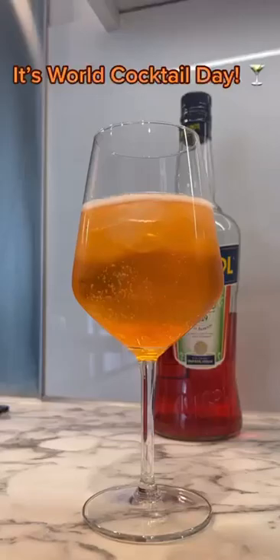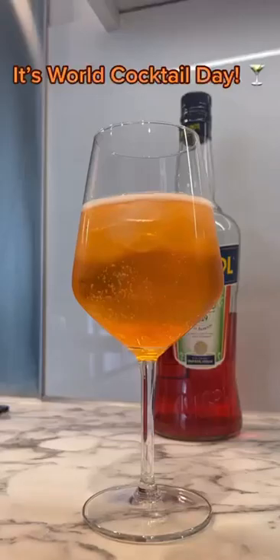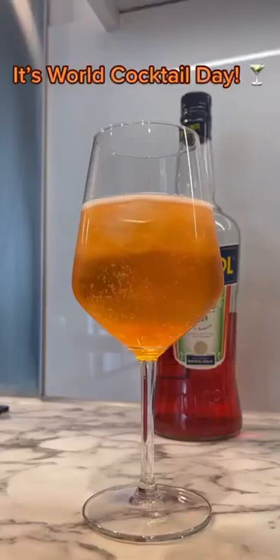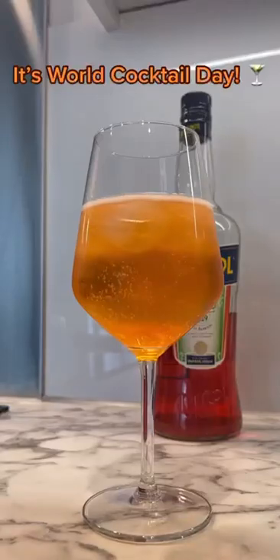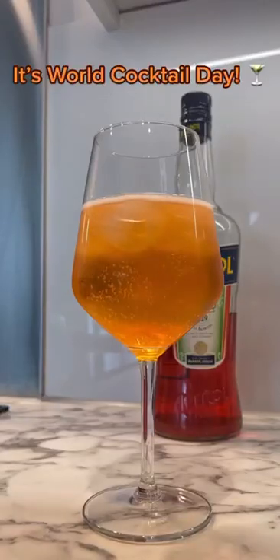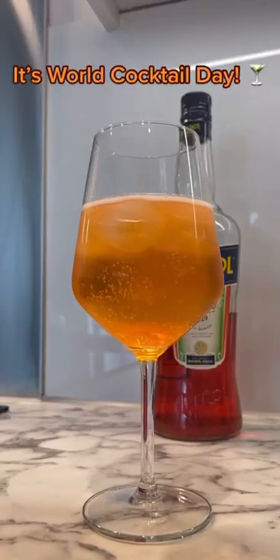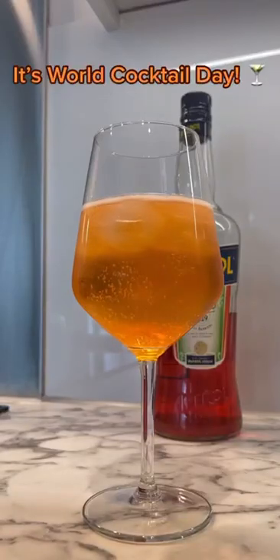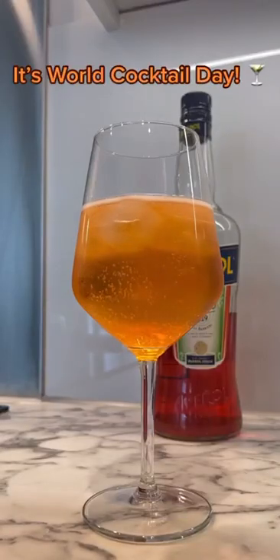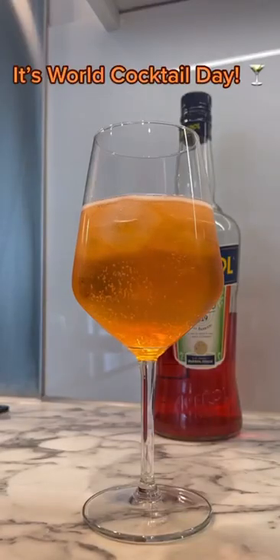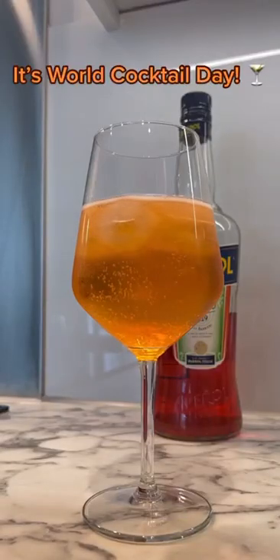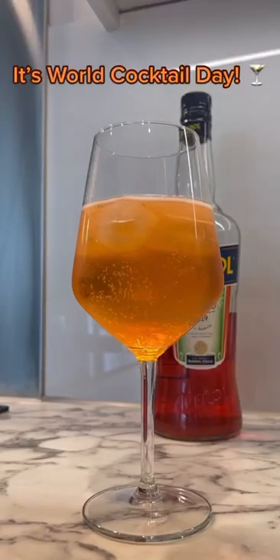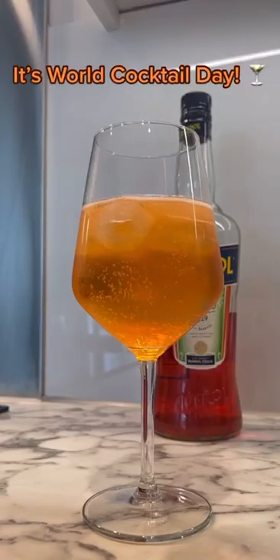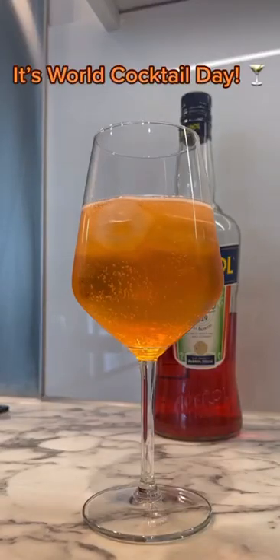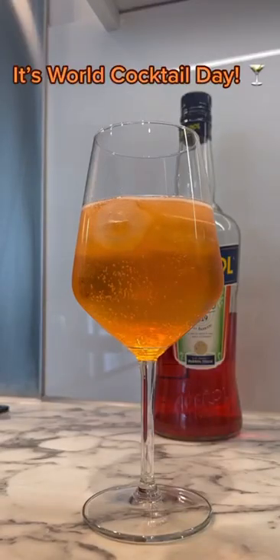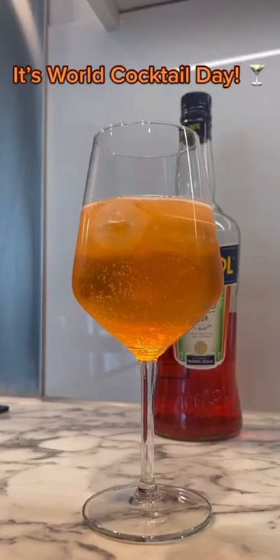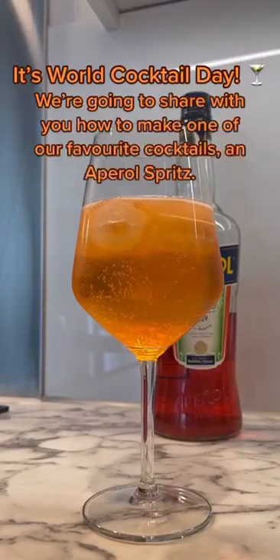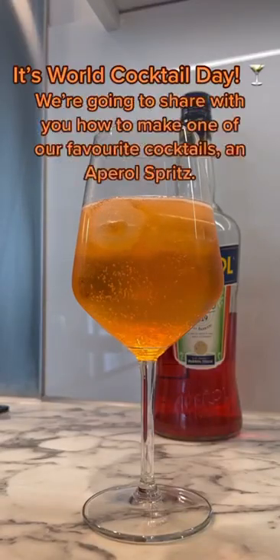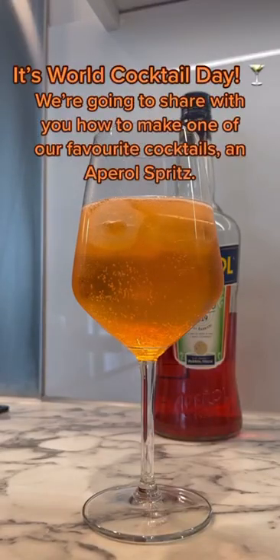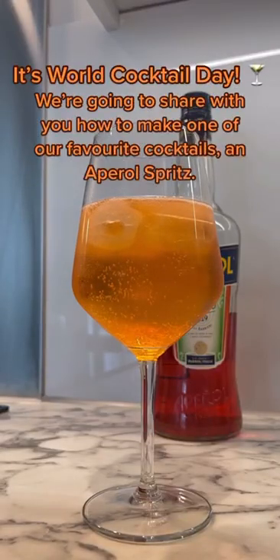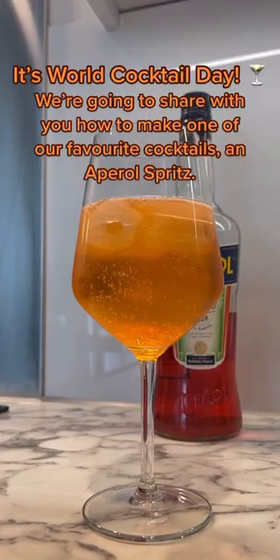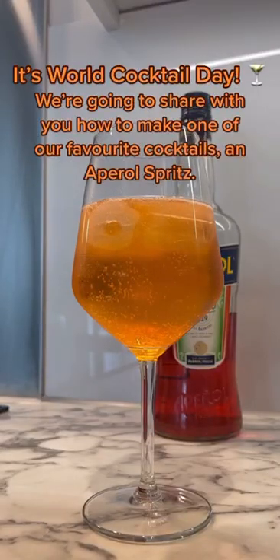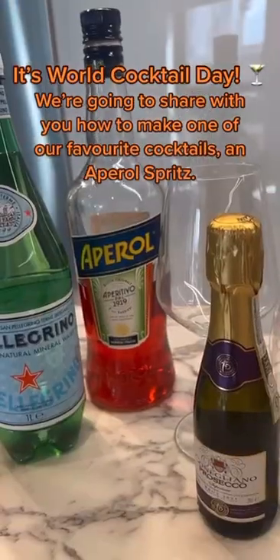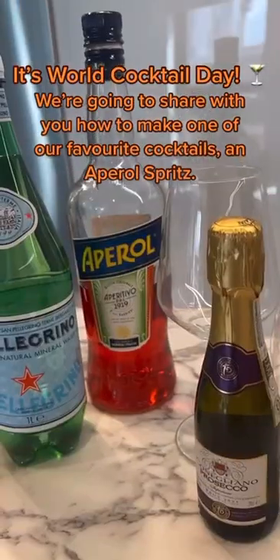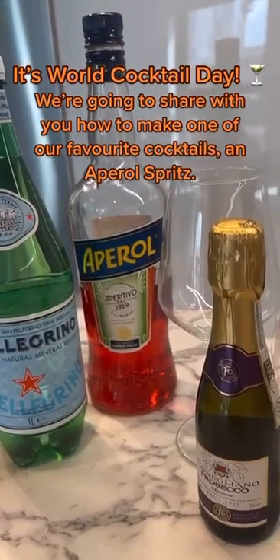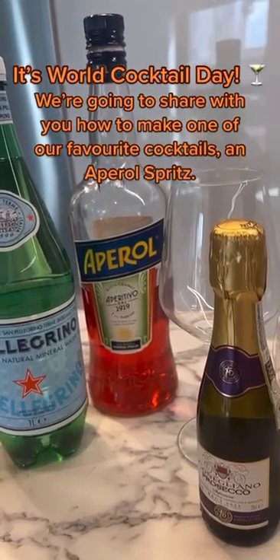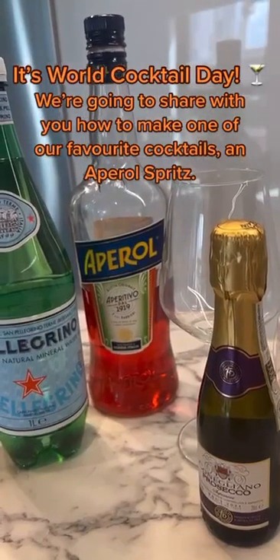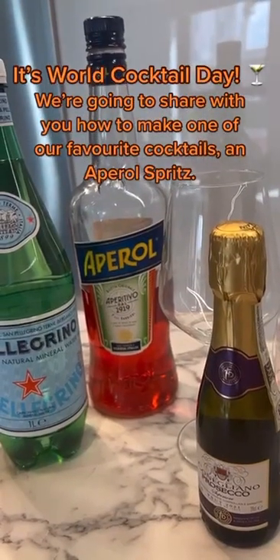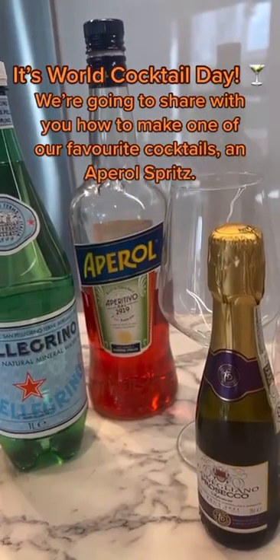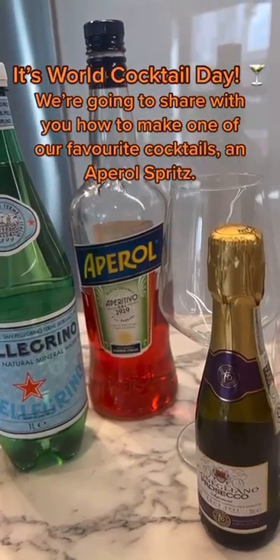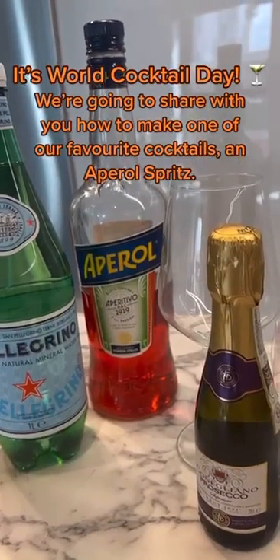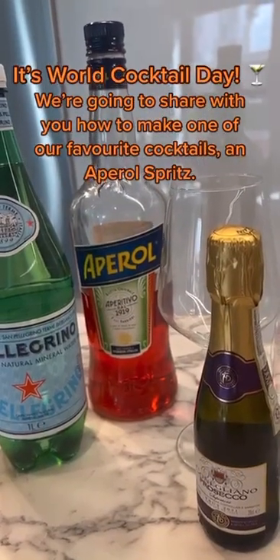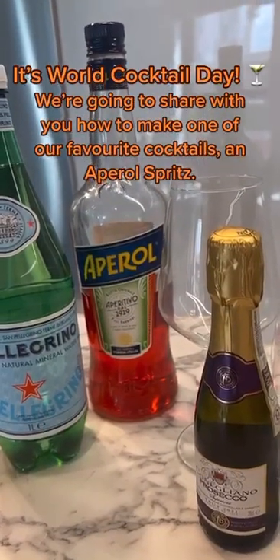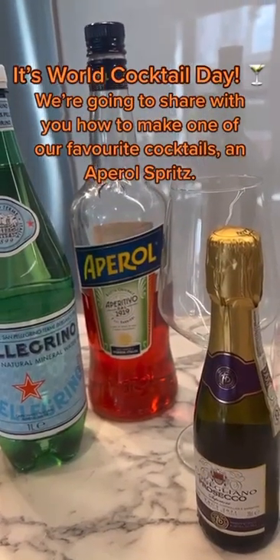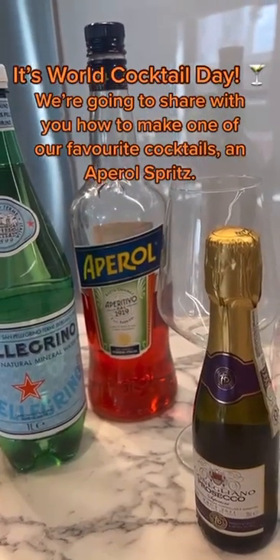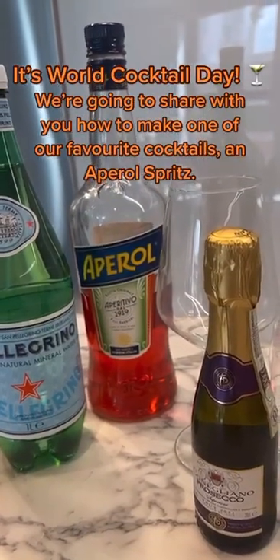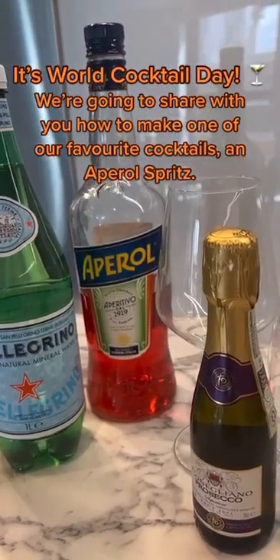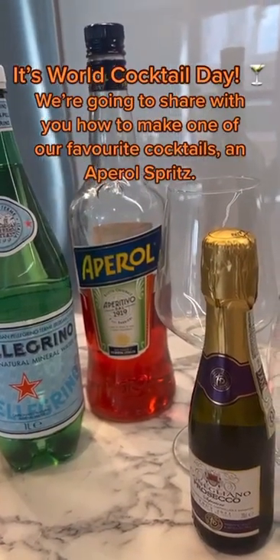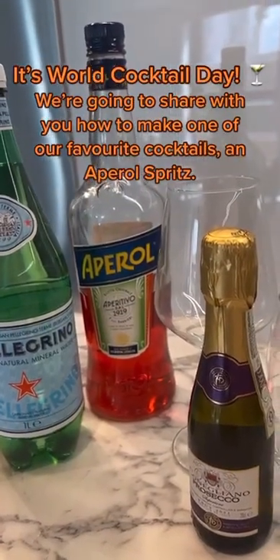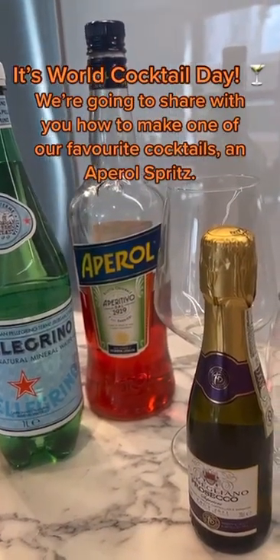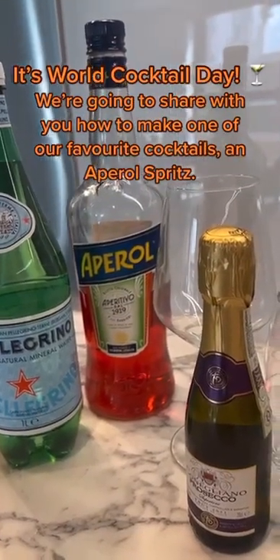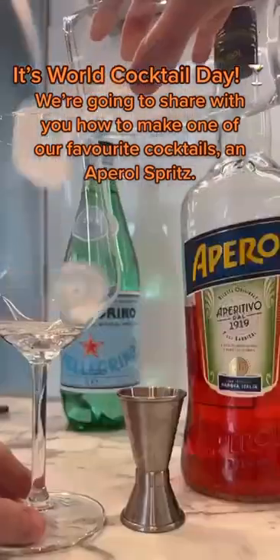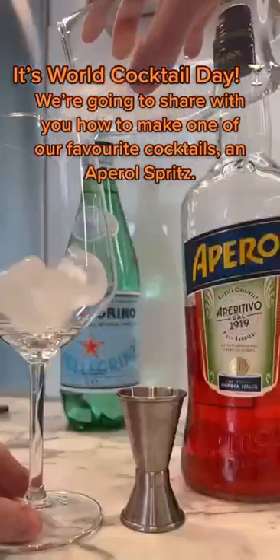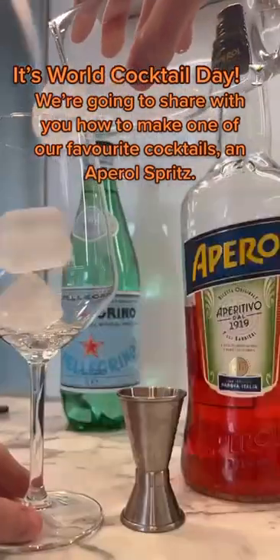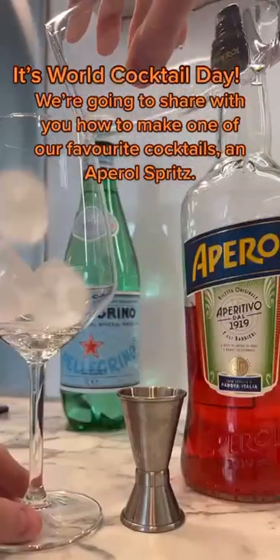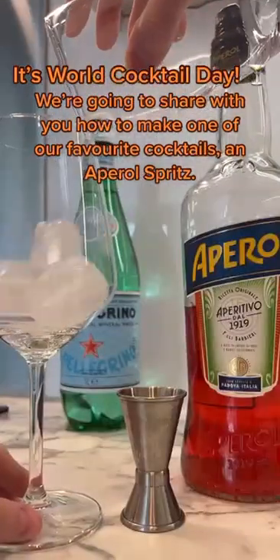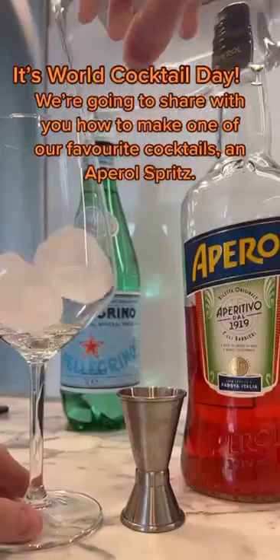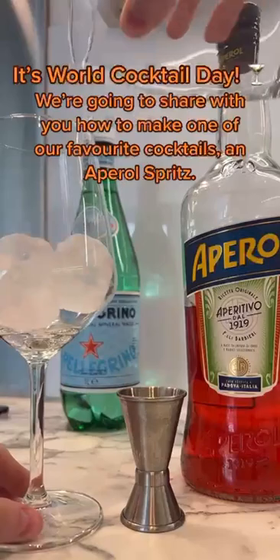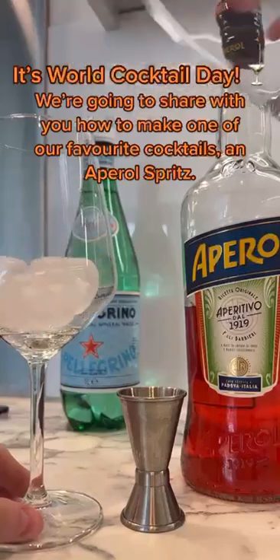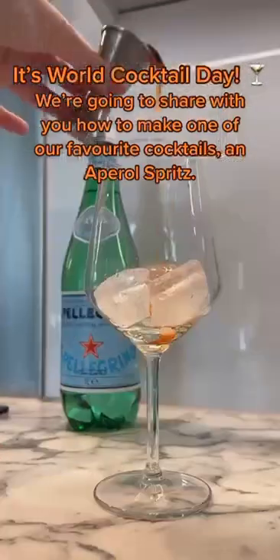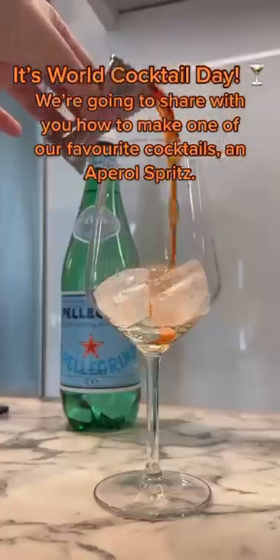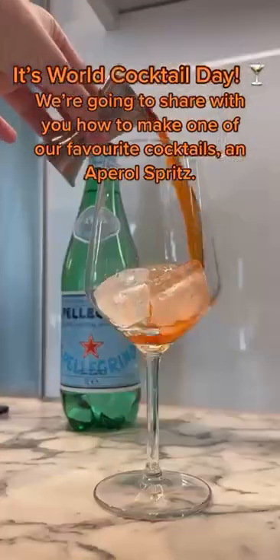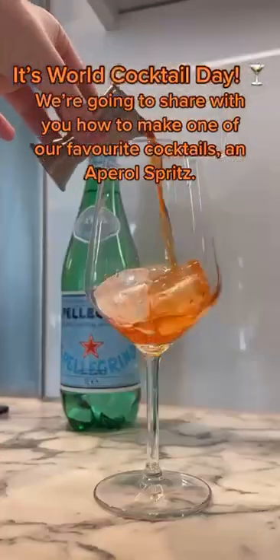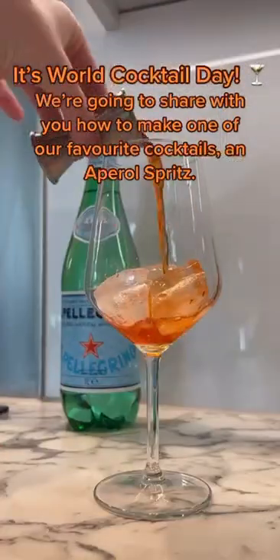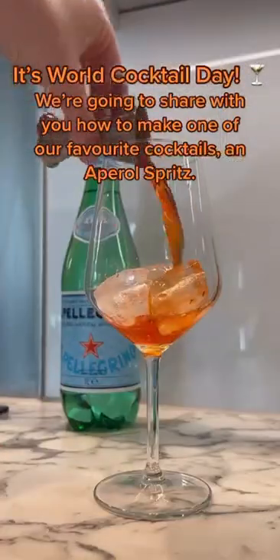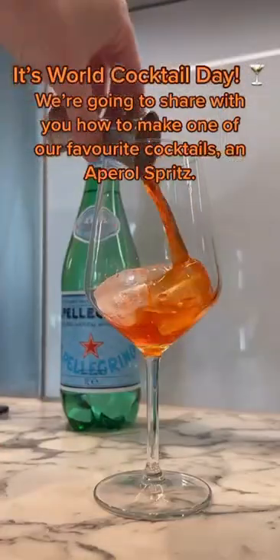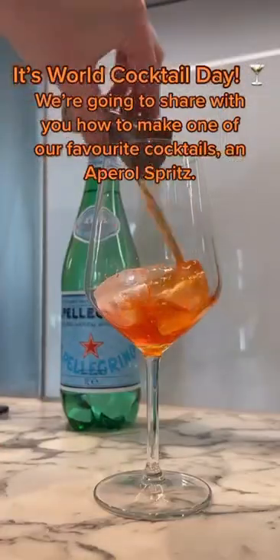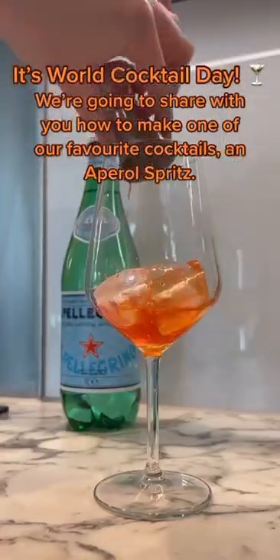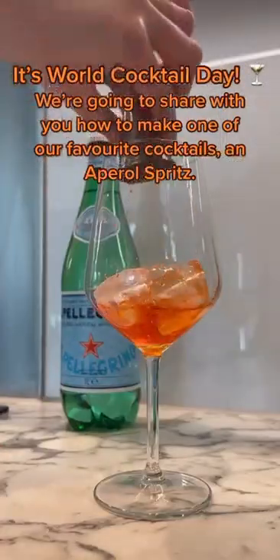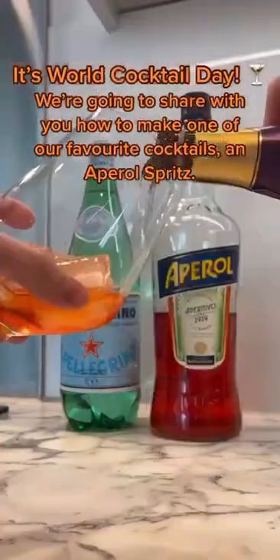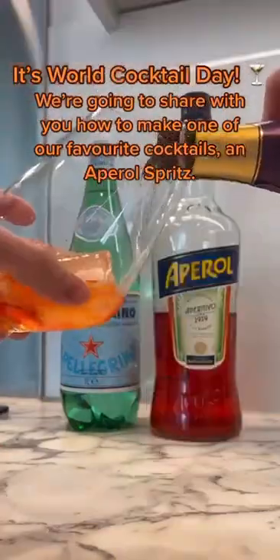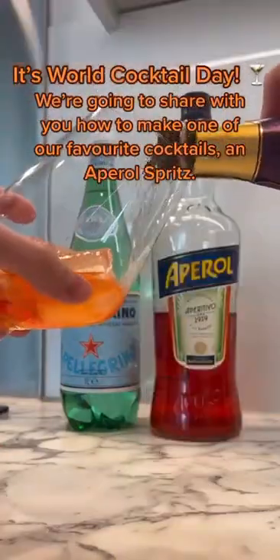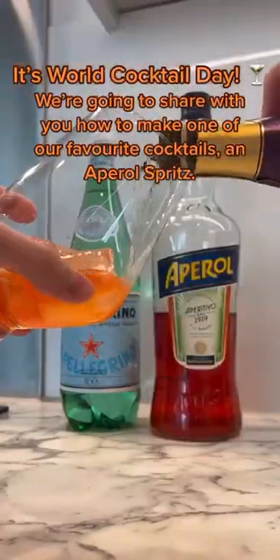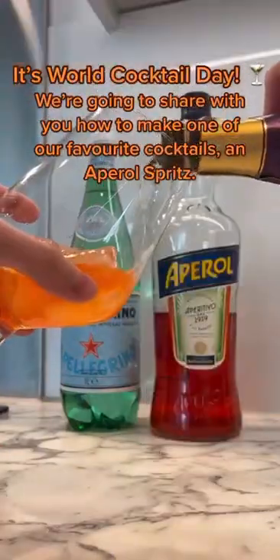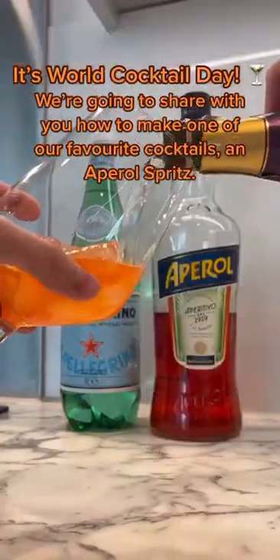It's World Cocktail Day. We're going to share with you how to make one of our favorite cocktails: an April Spritz.